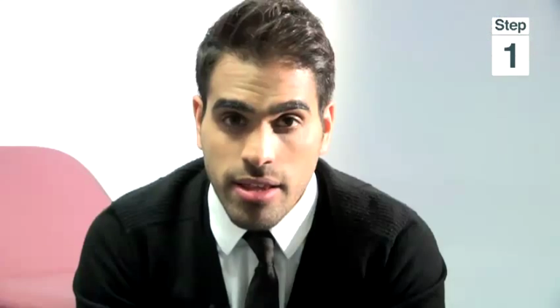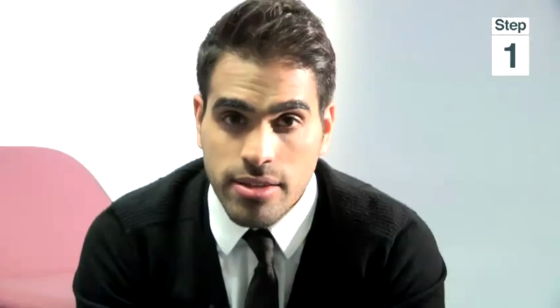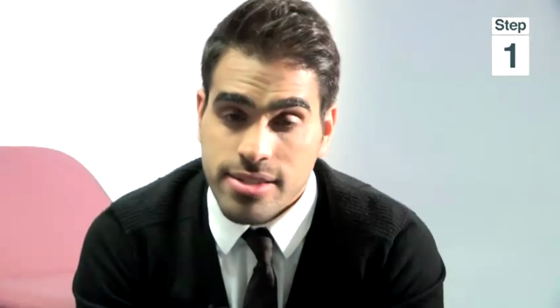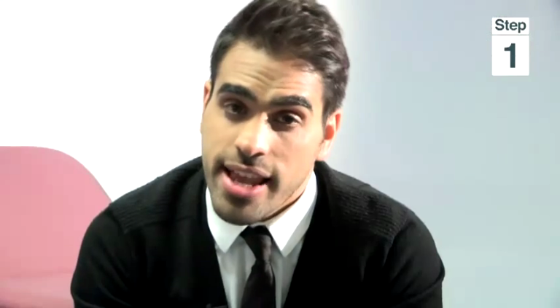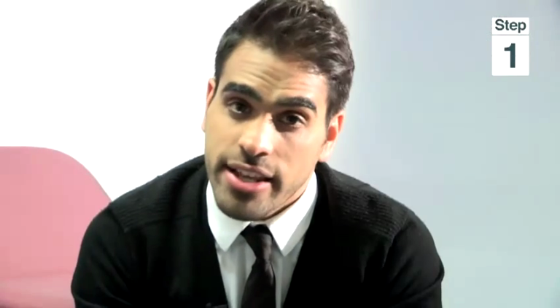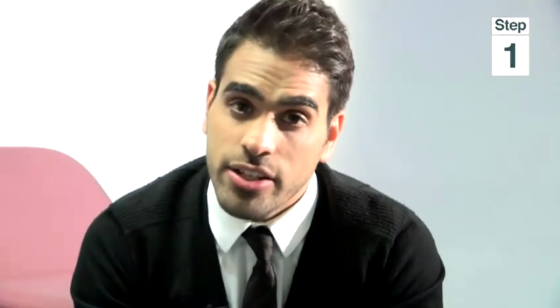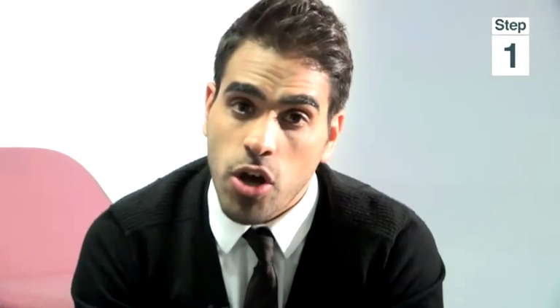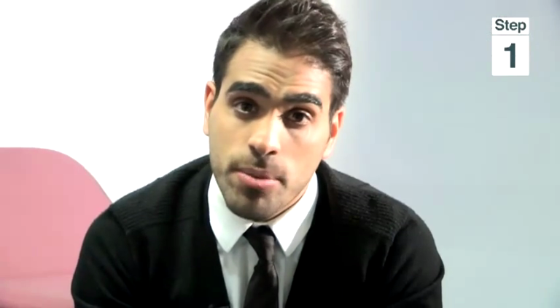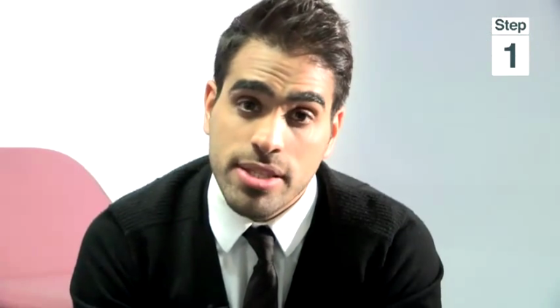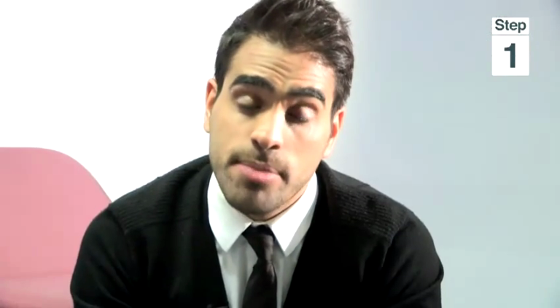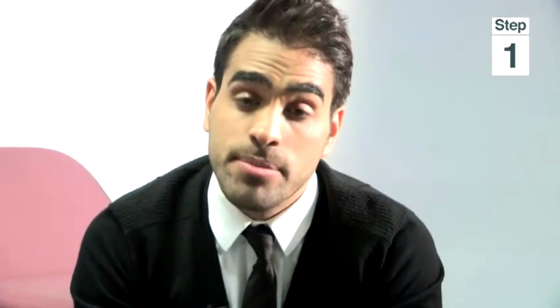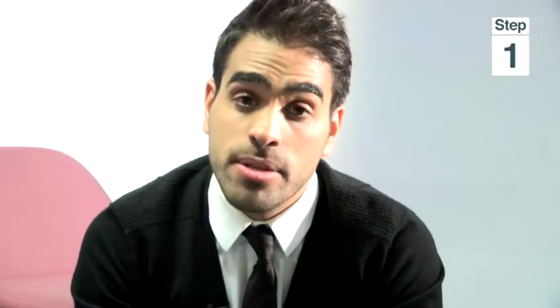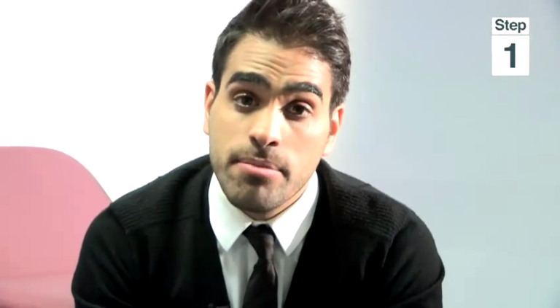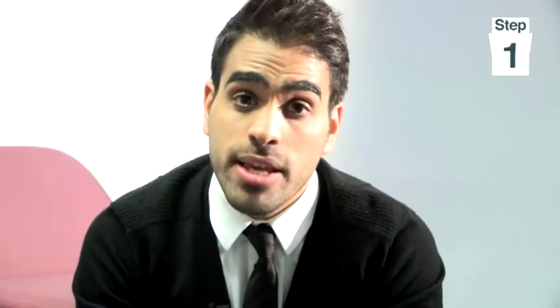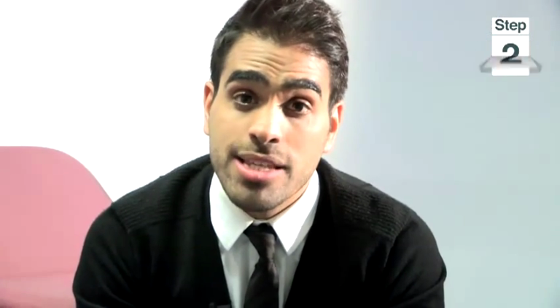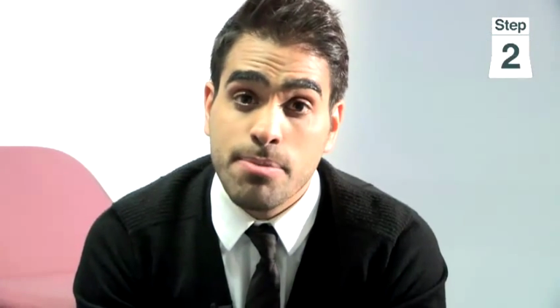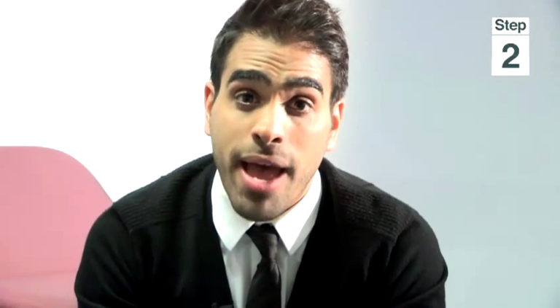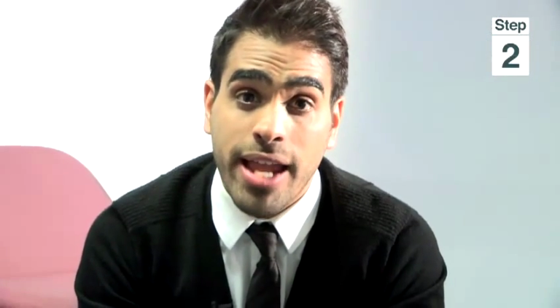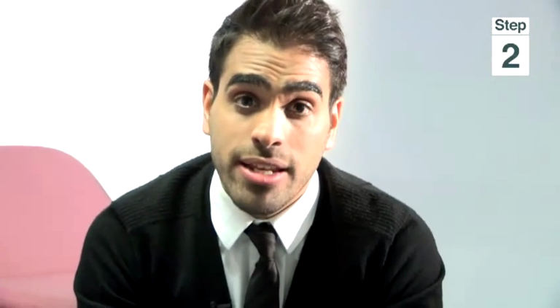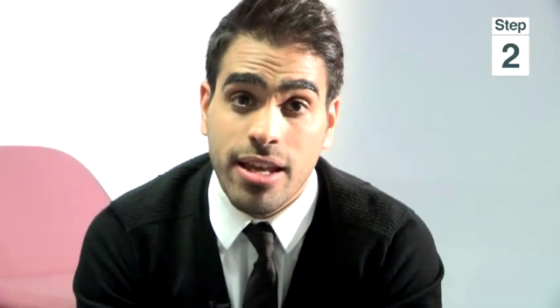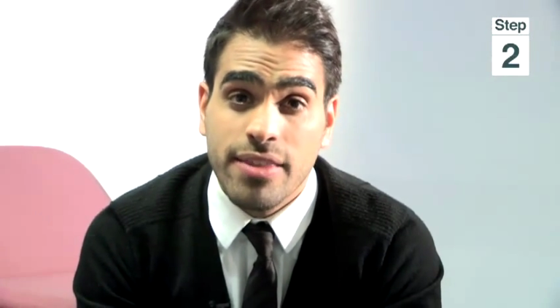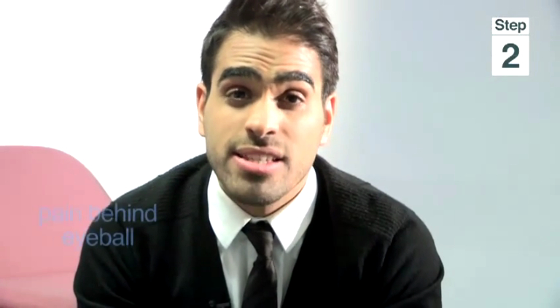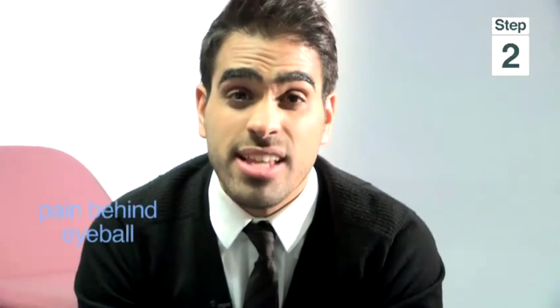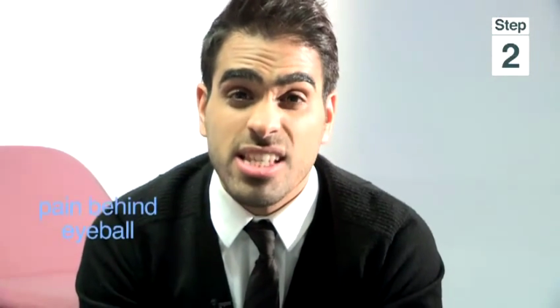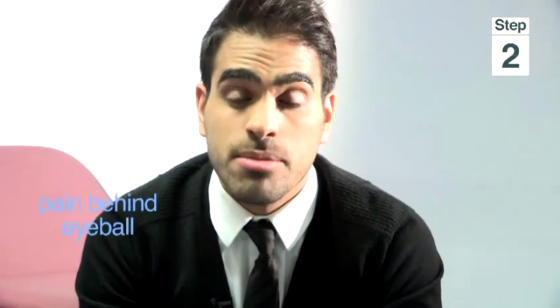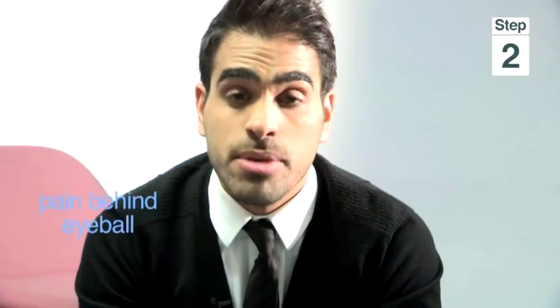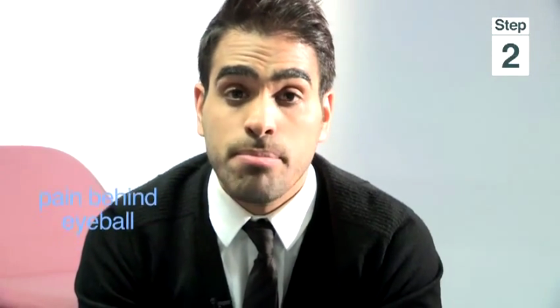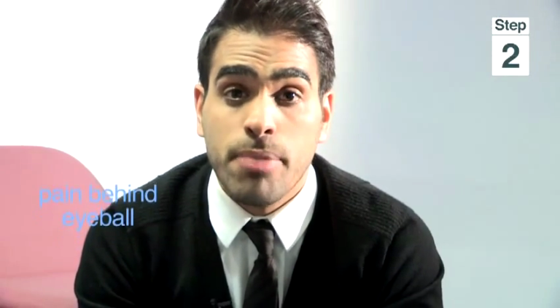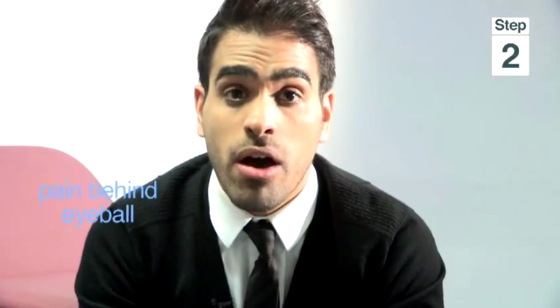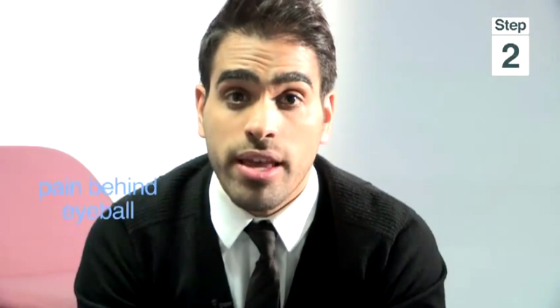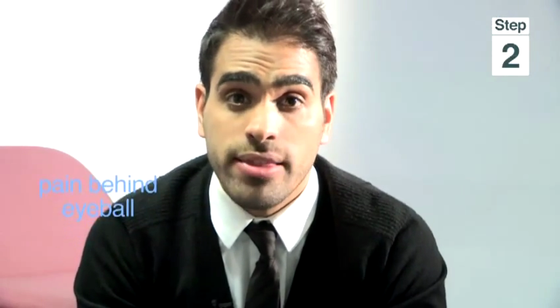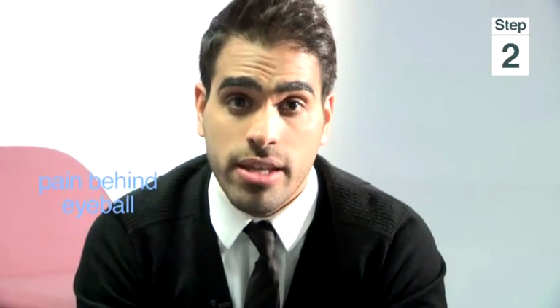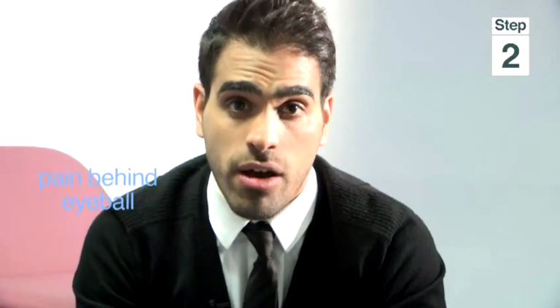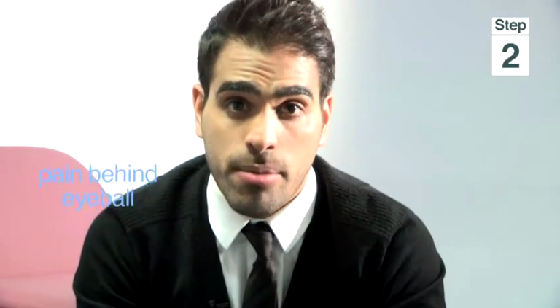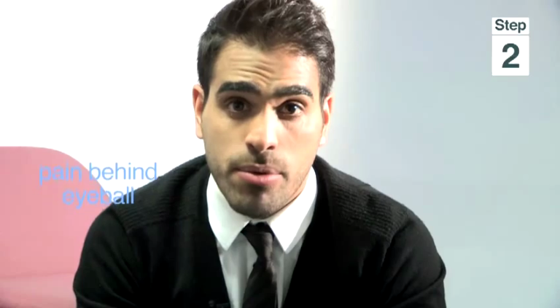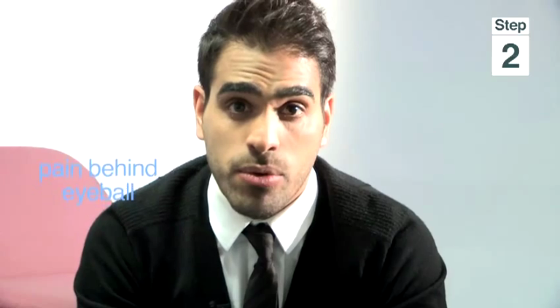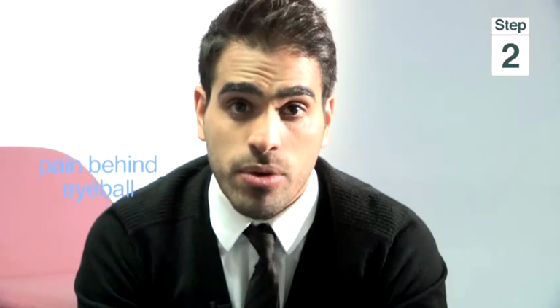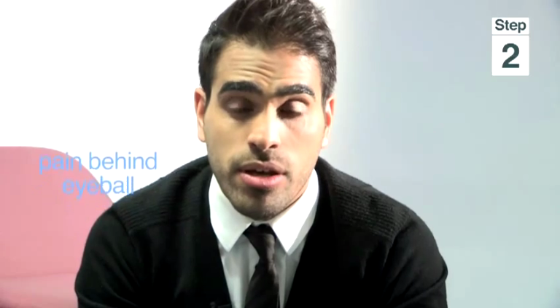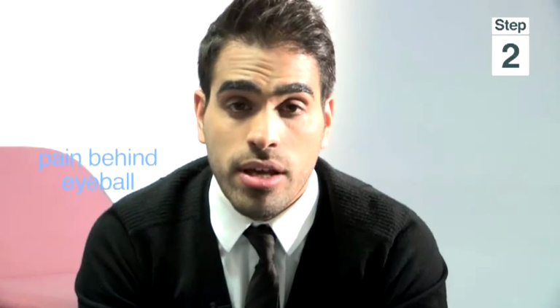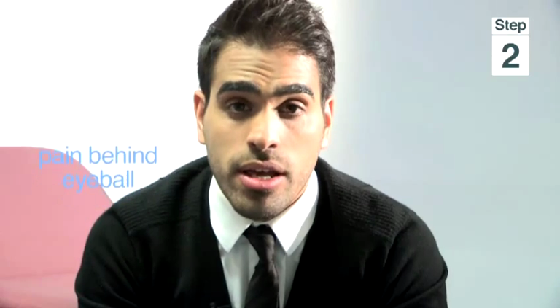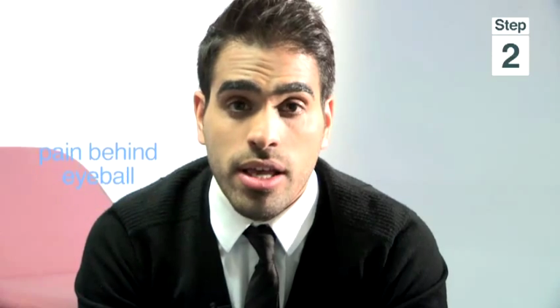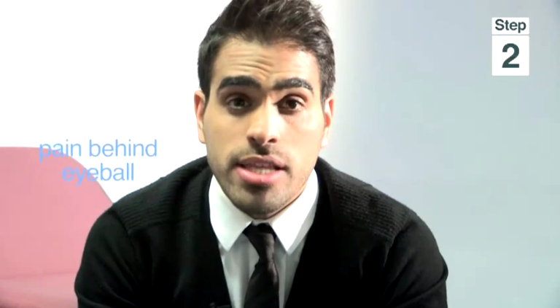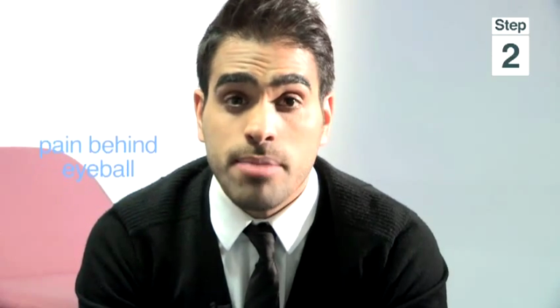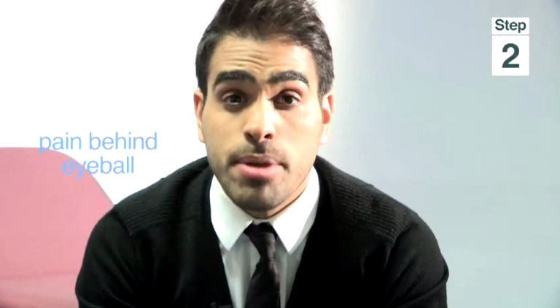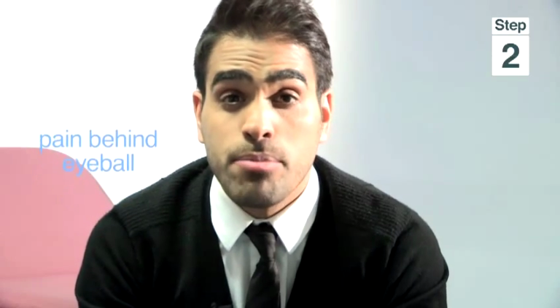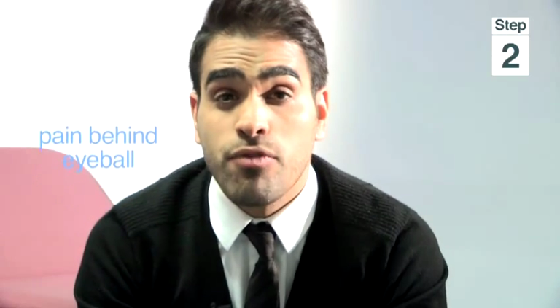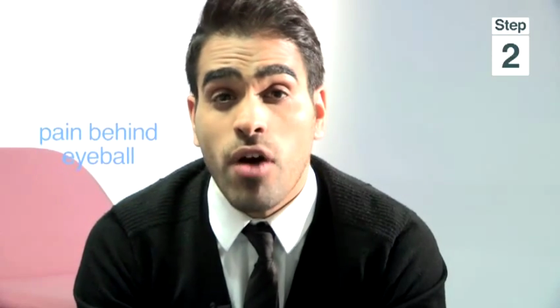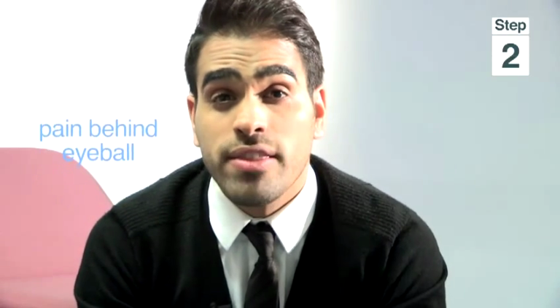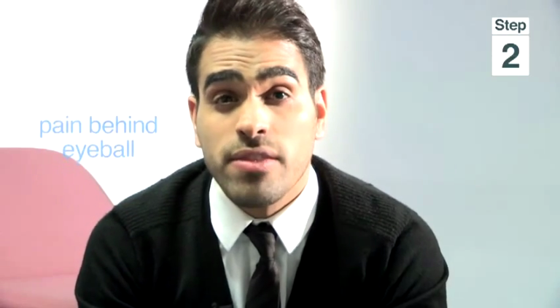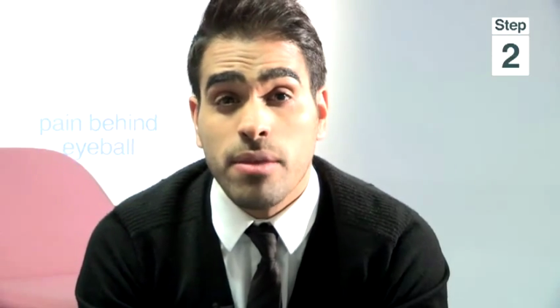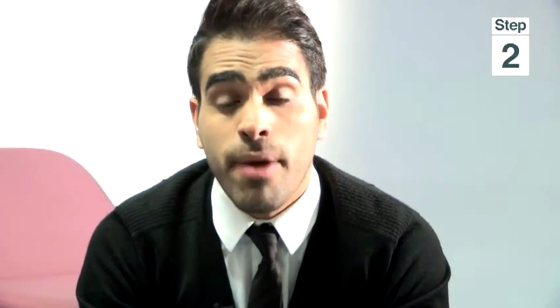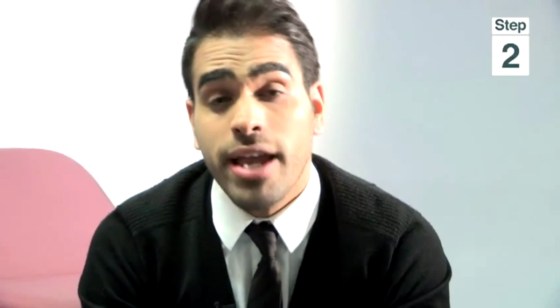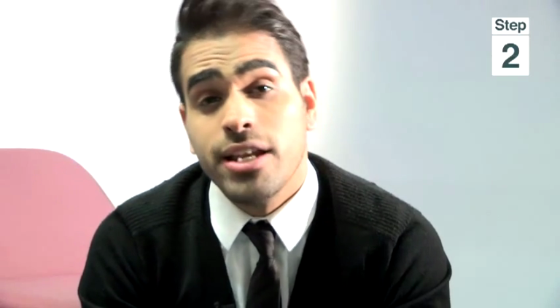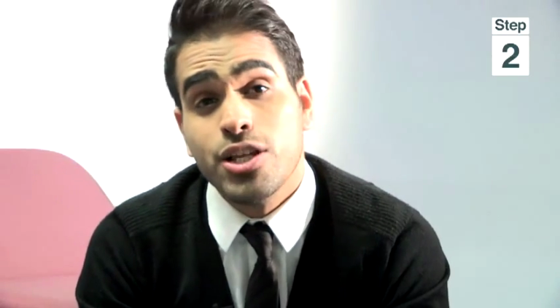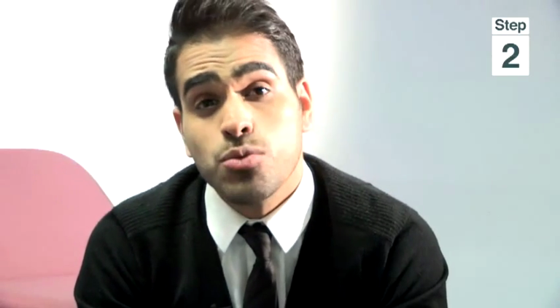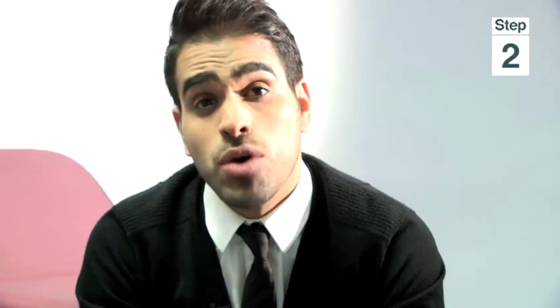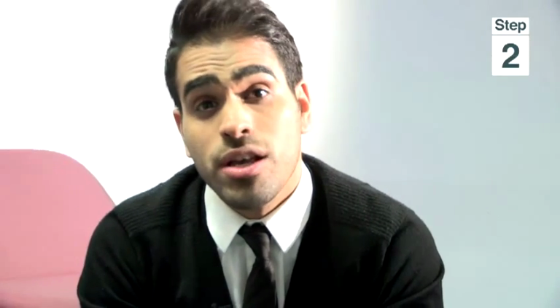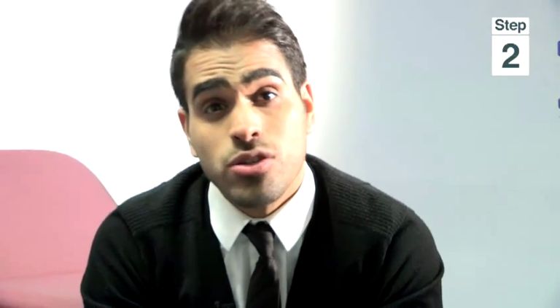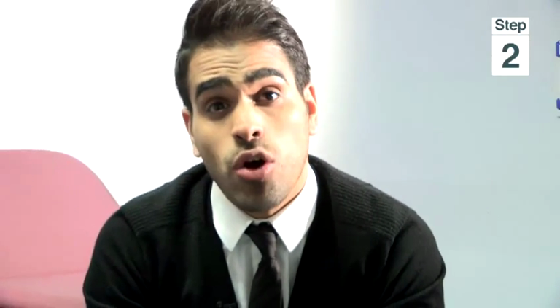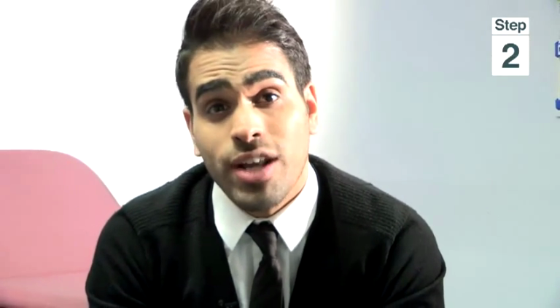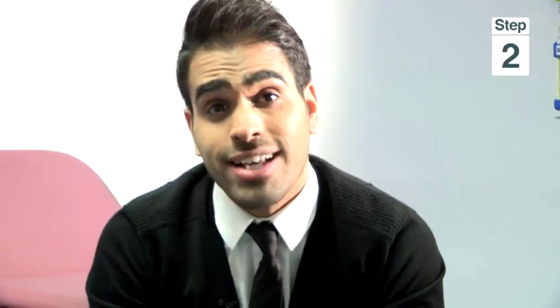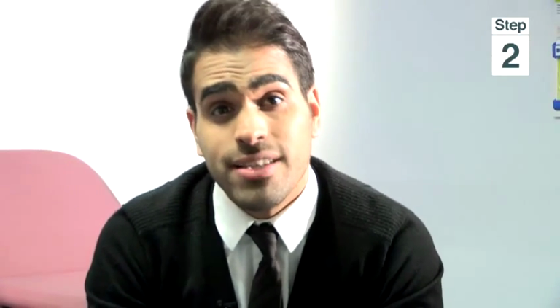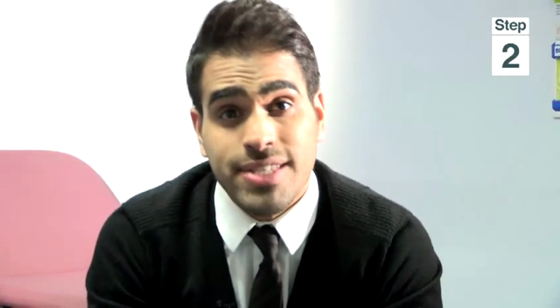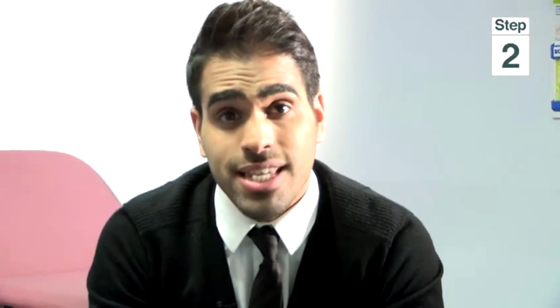The second common symptom is pain, and this tends to be behind the eyeball. Some people find that the pain is worse on activity.